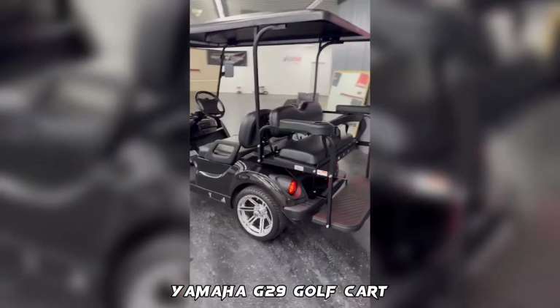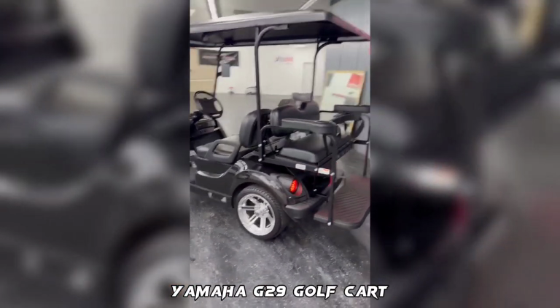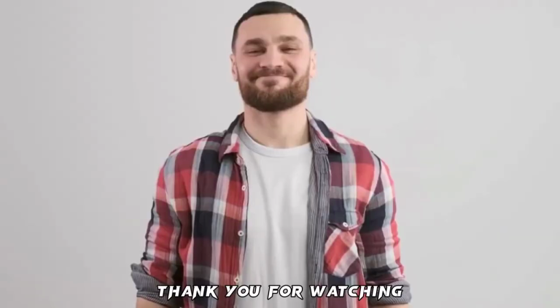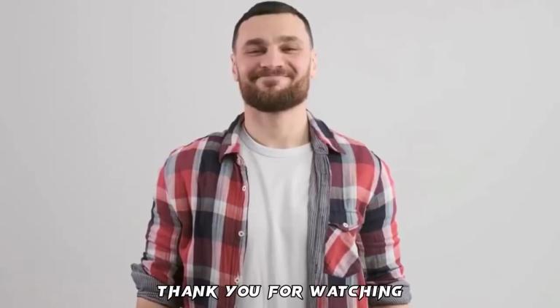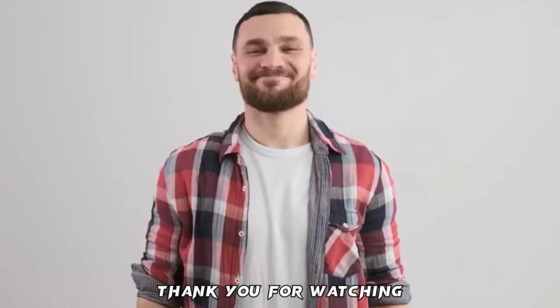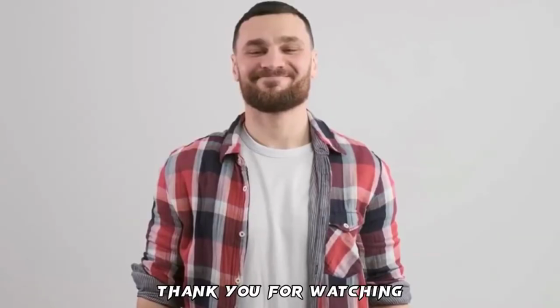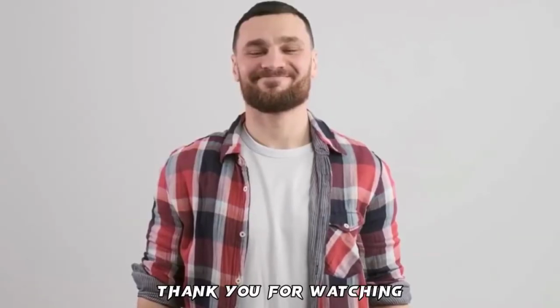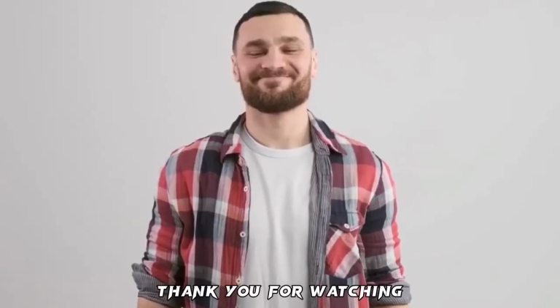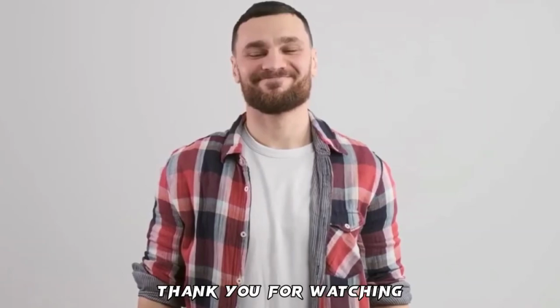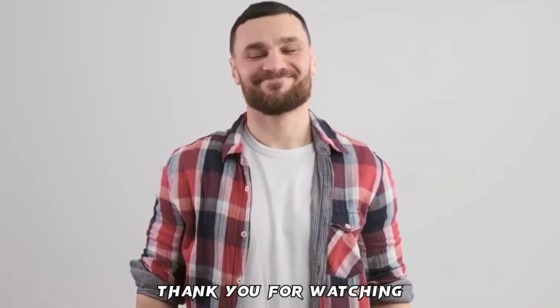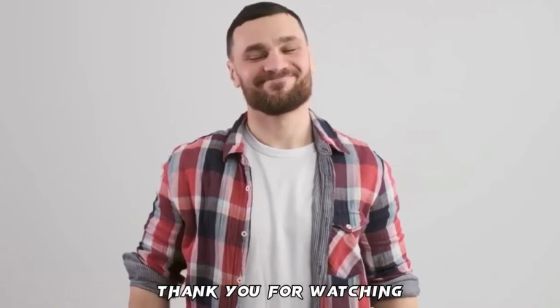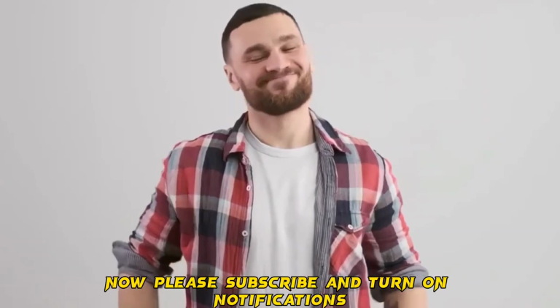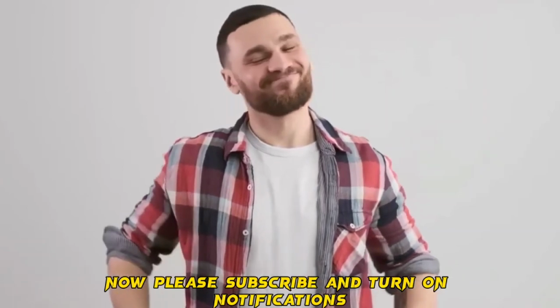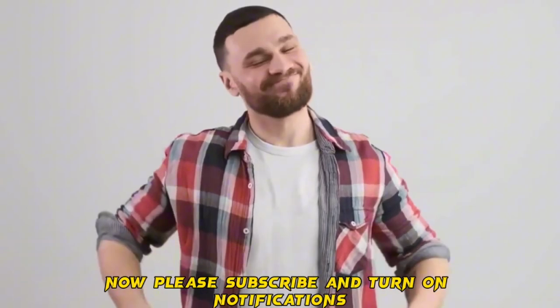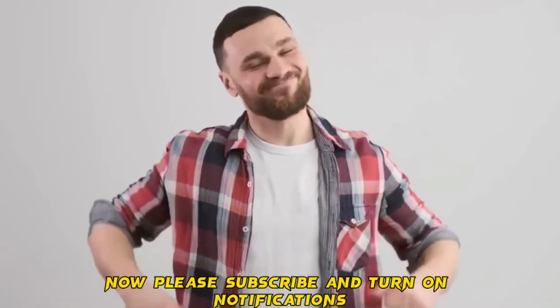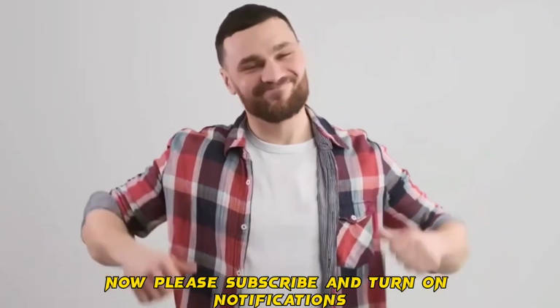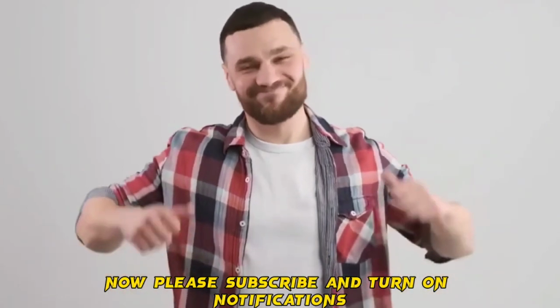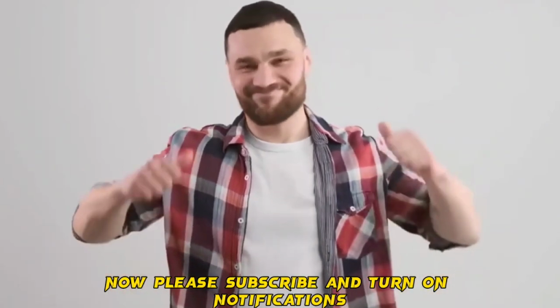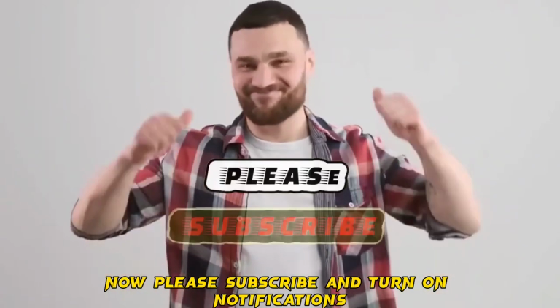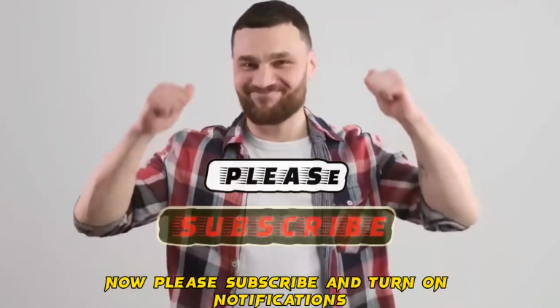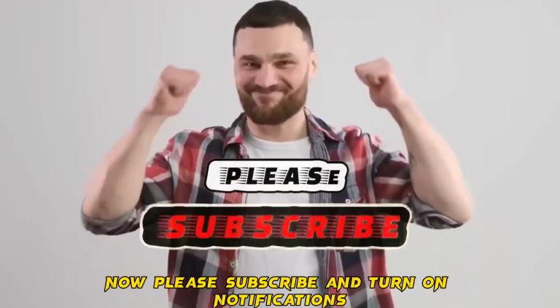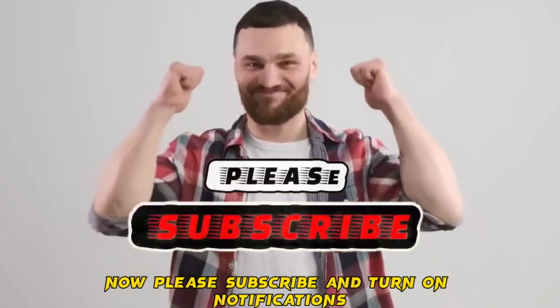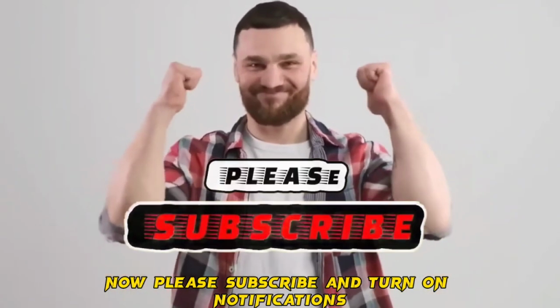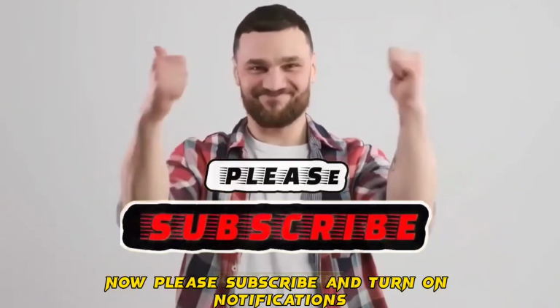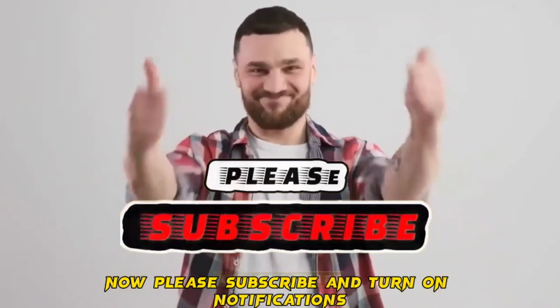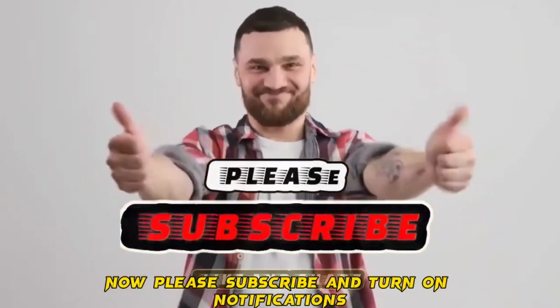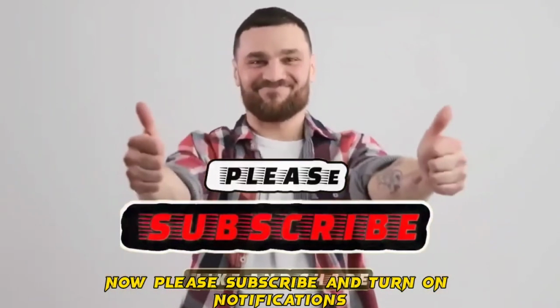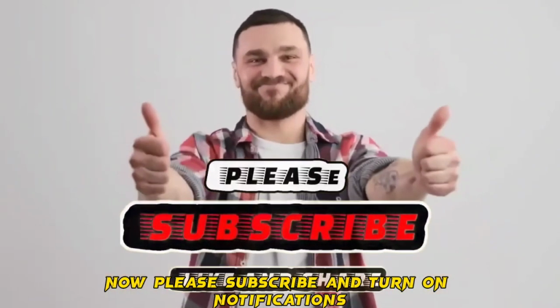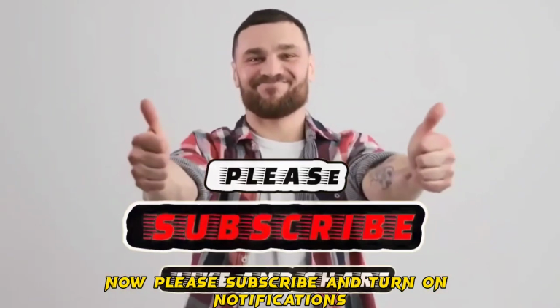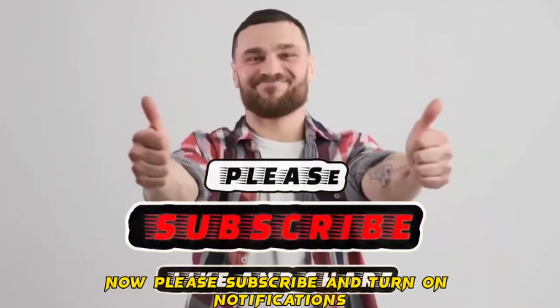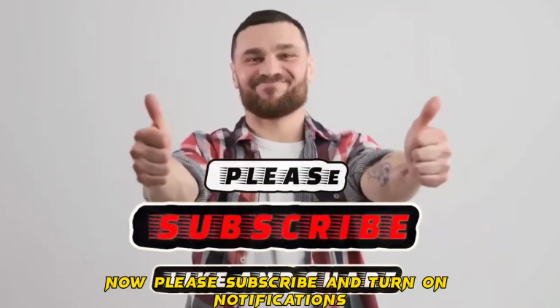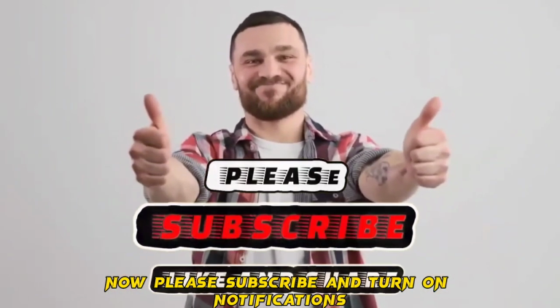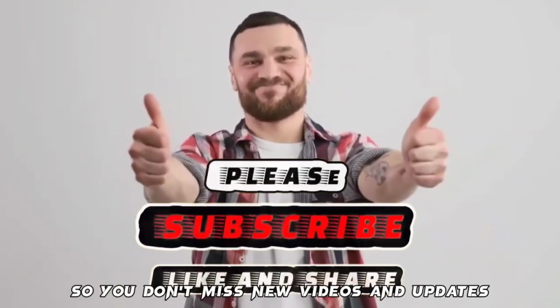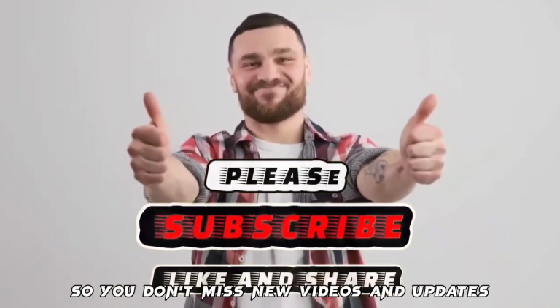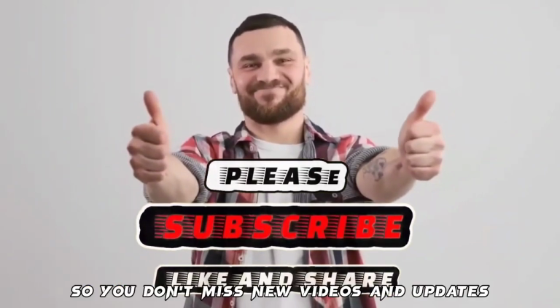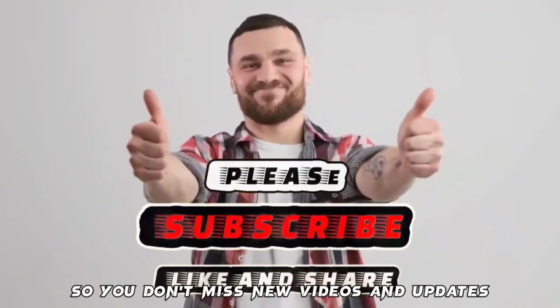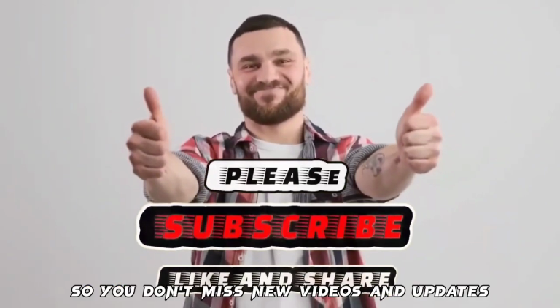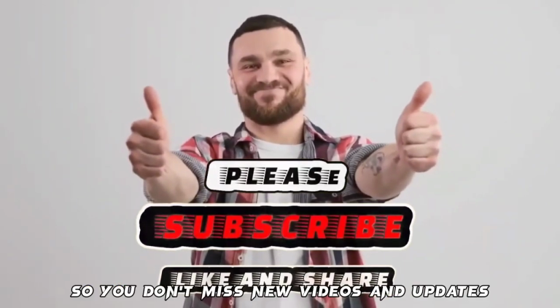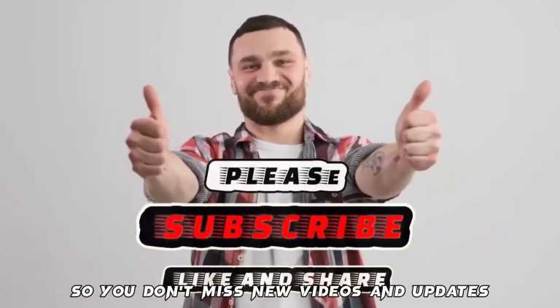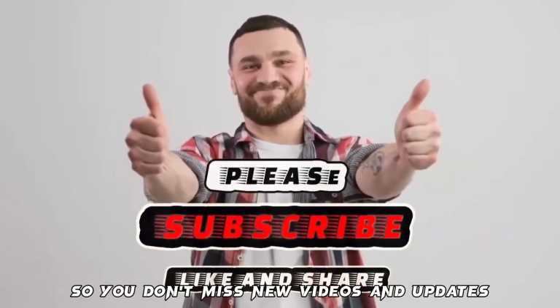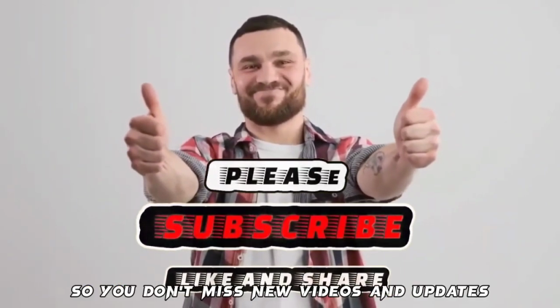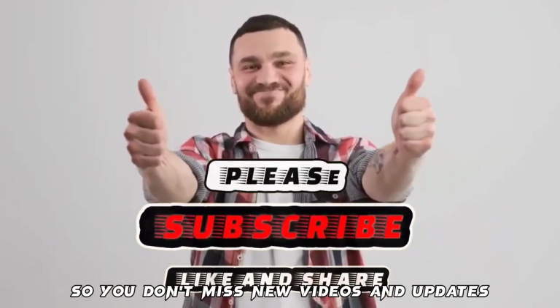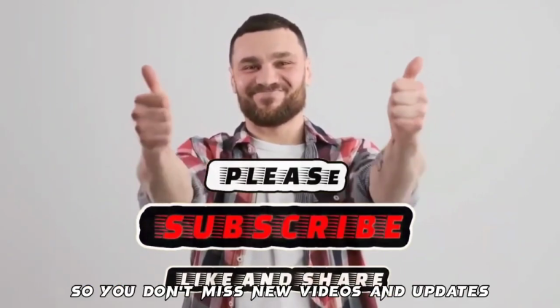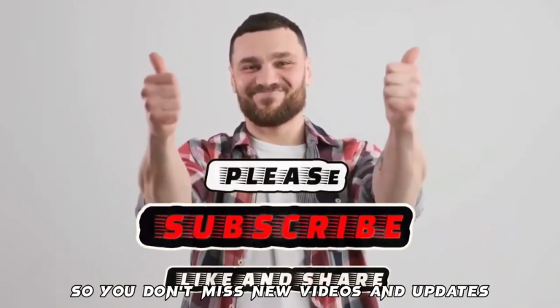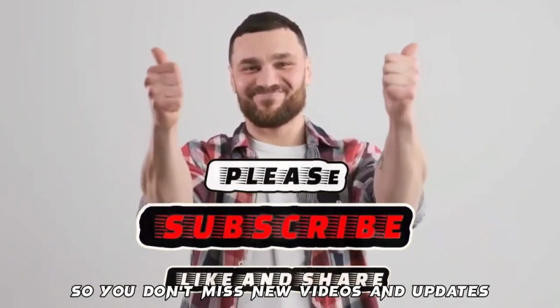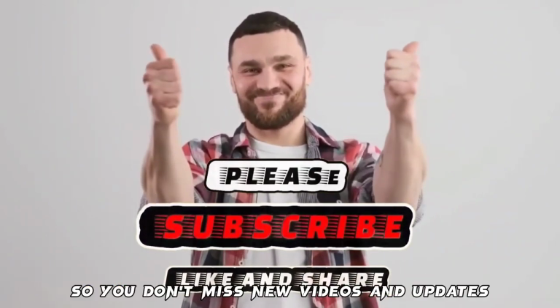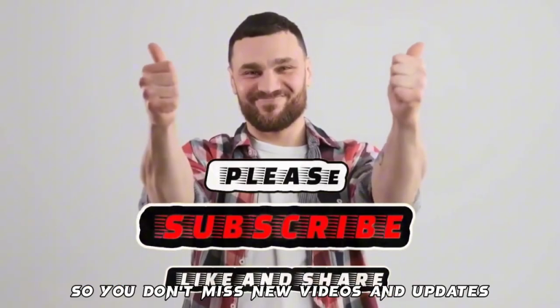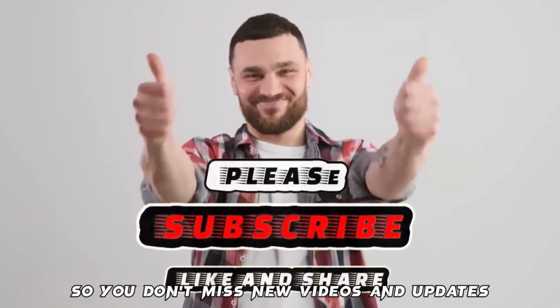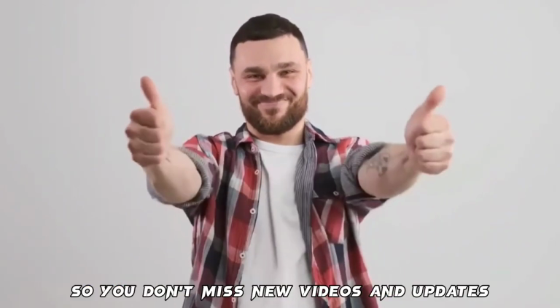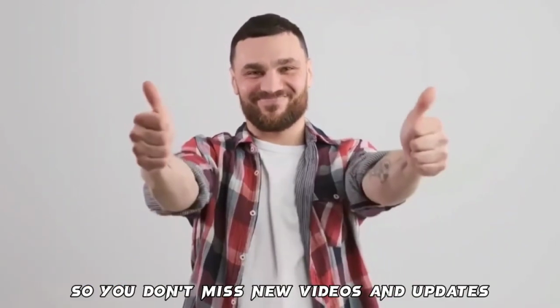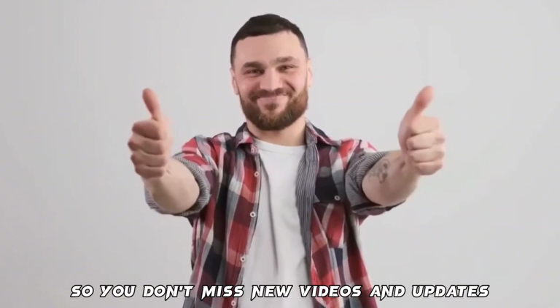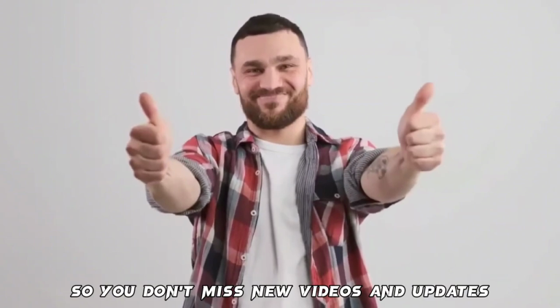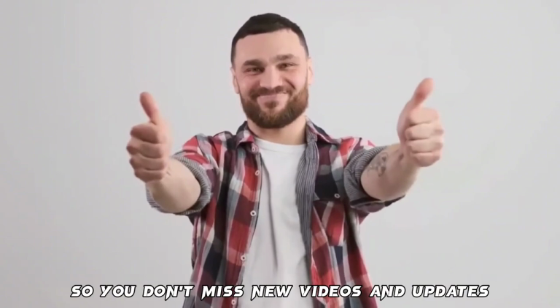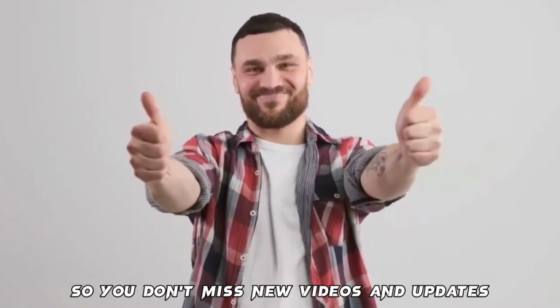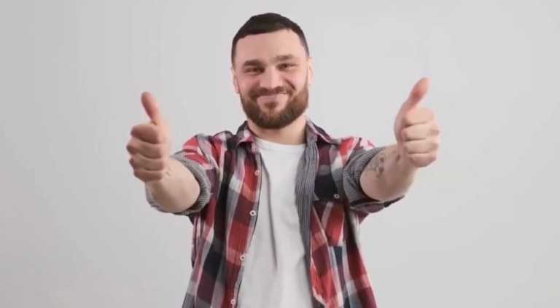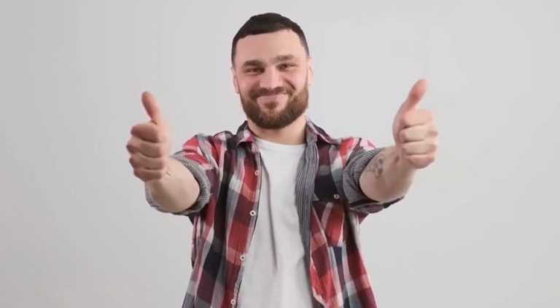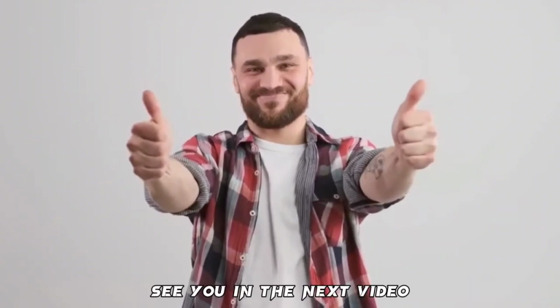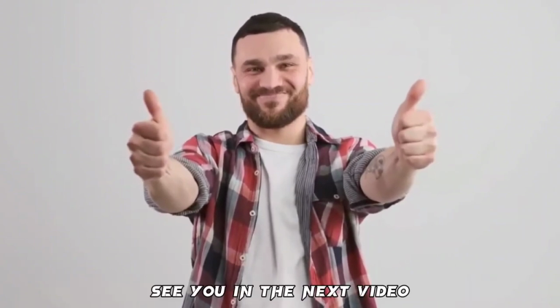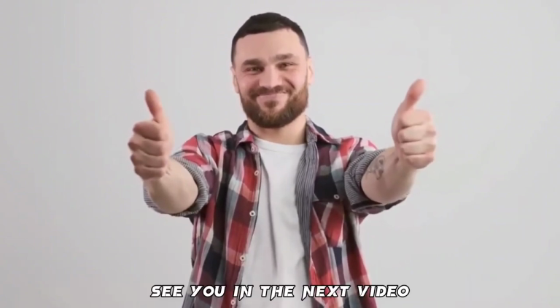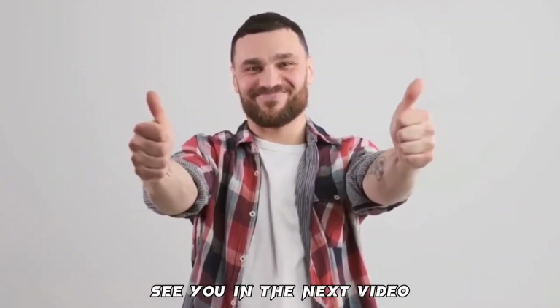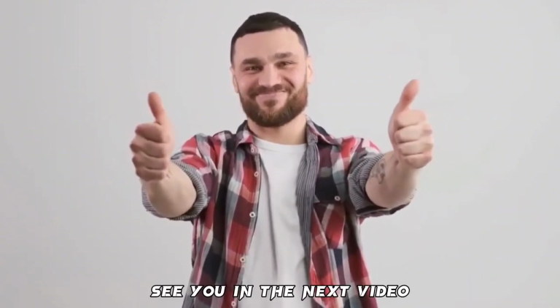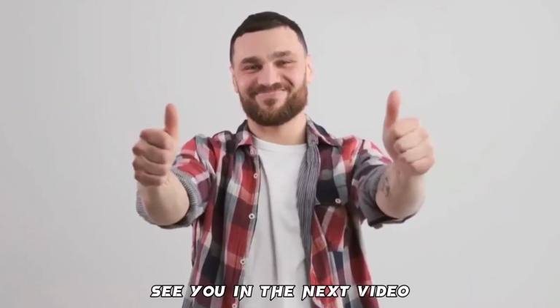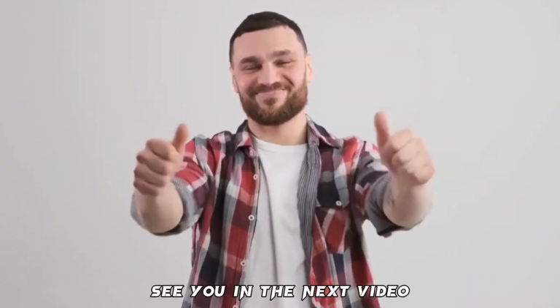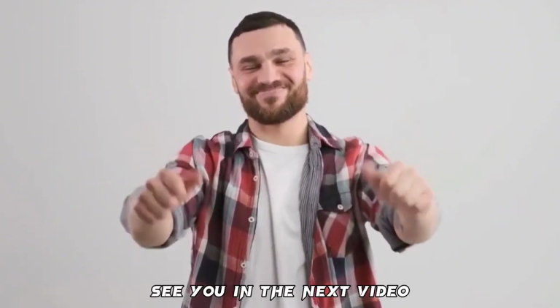Thank you for watching. Please subscribe and turn on notifications so you don't miss new videos and updates. See you in the next video.